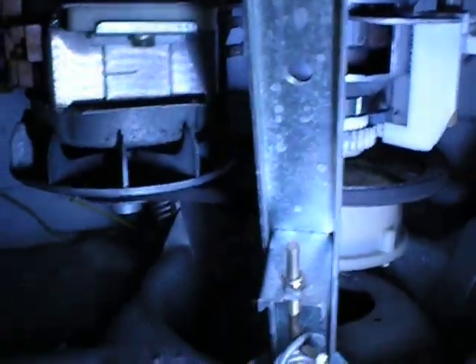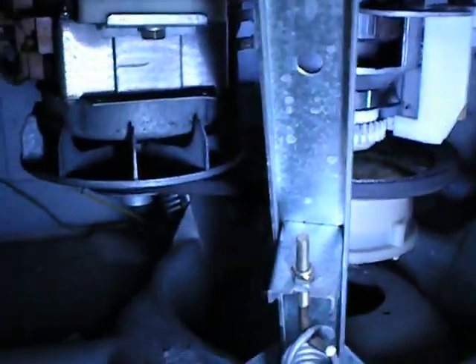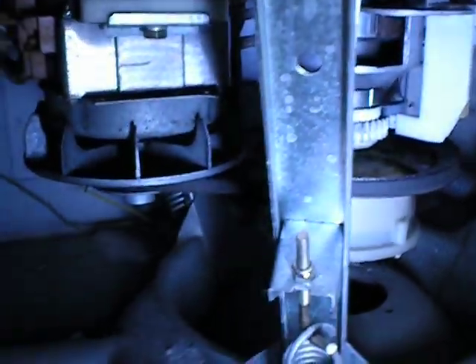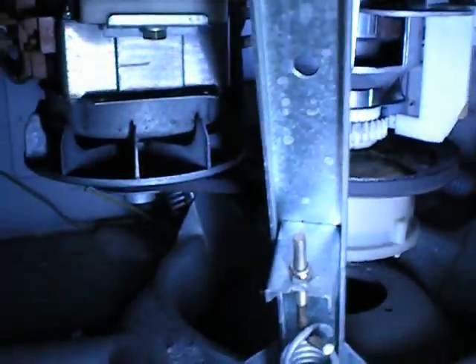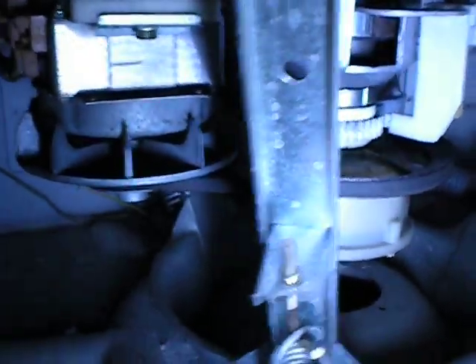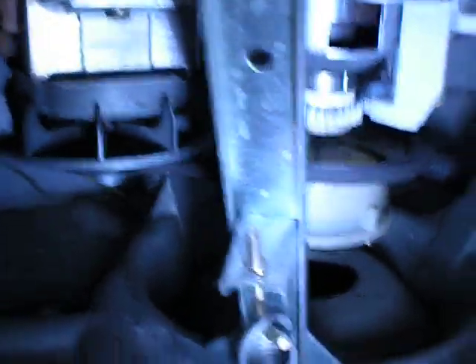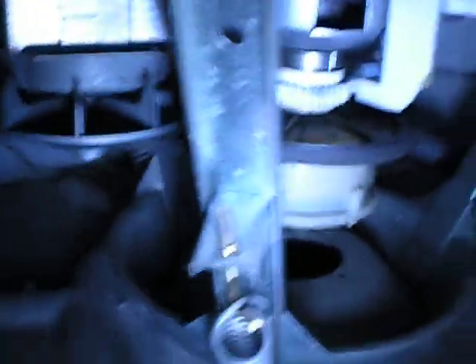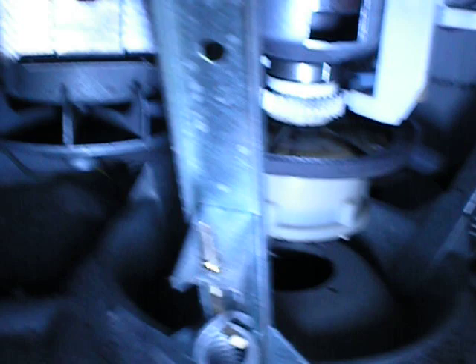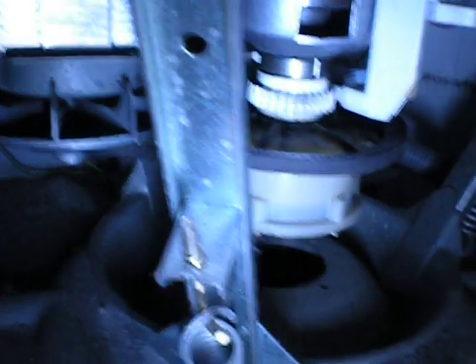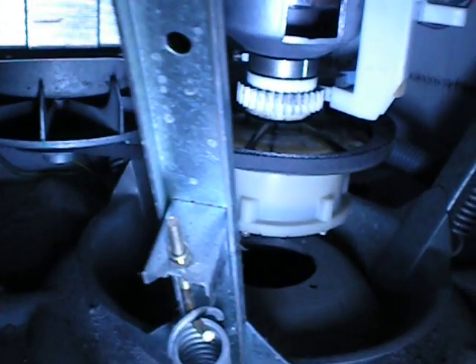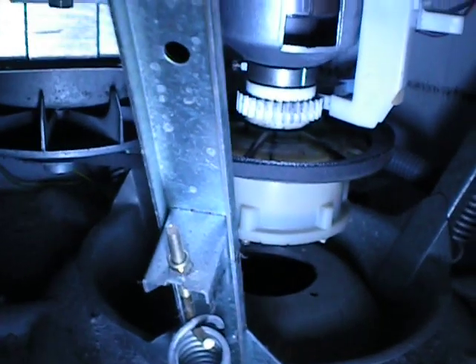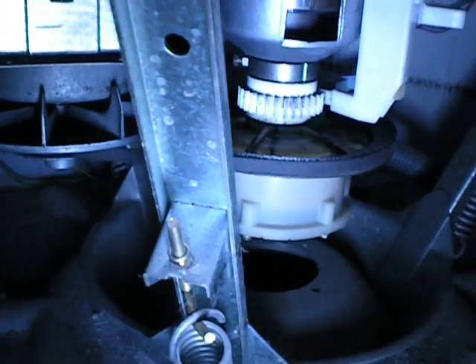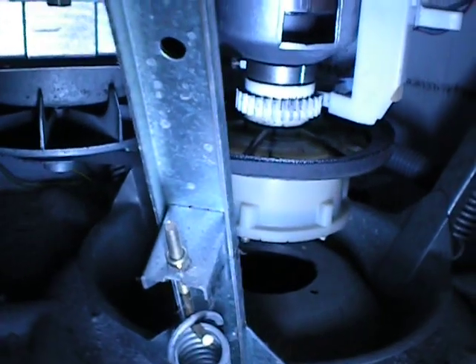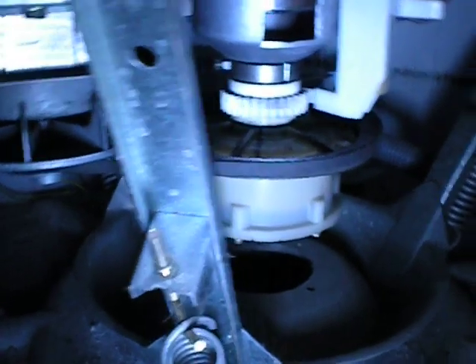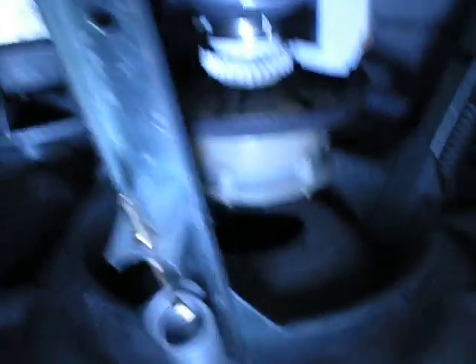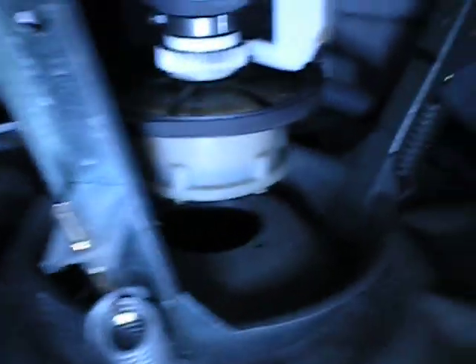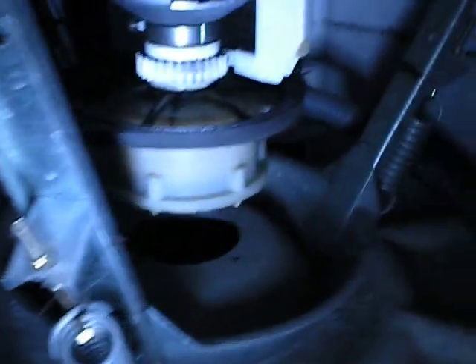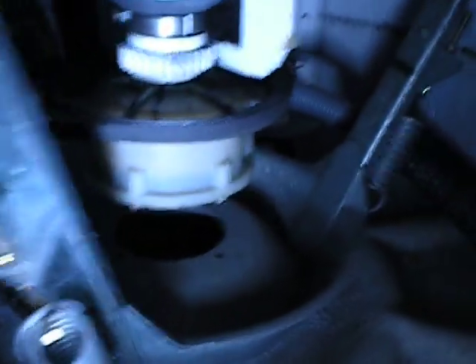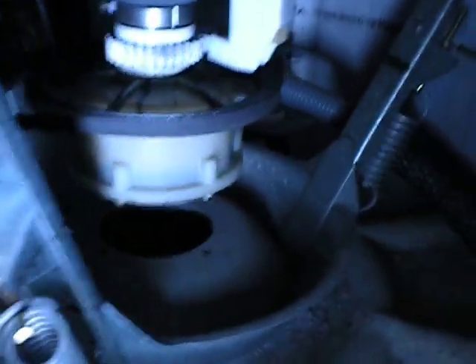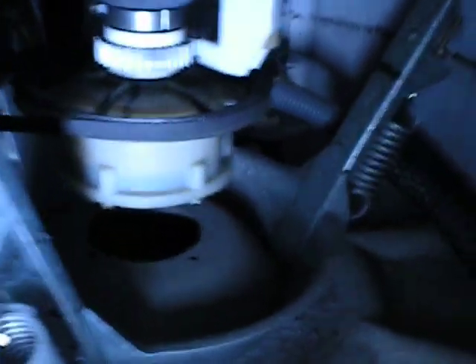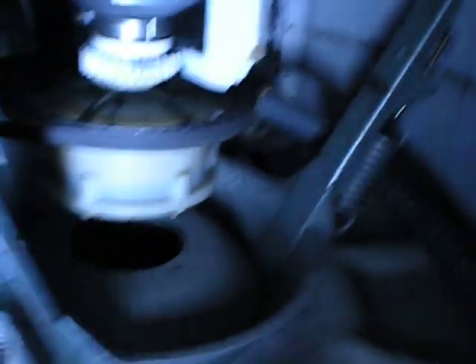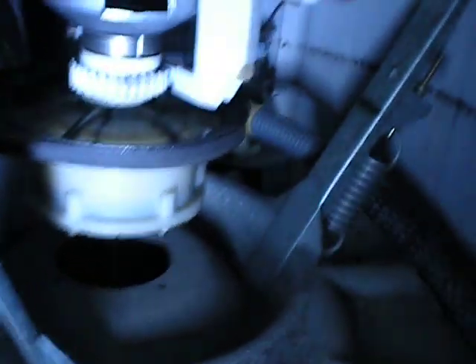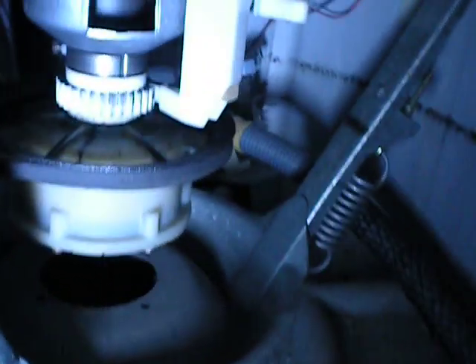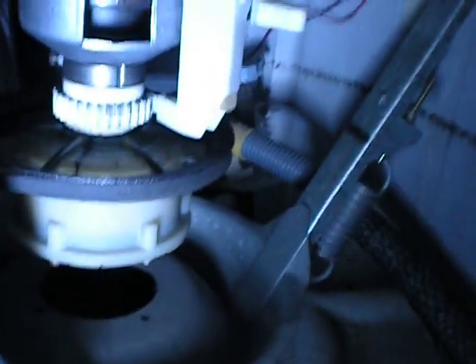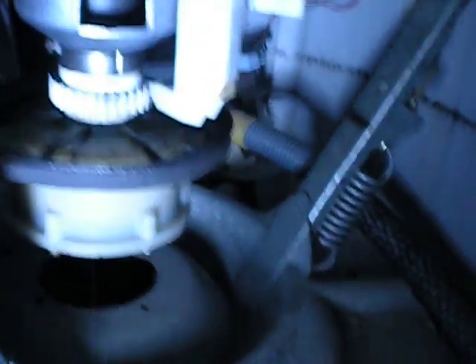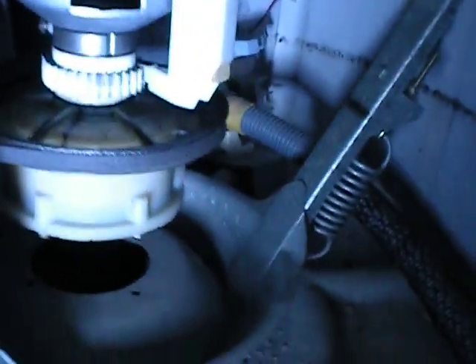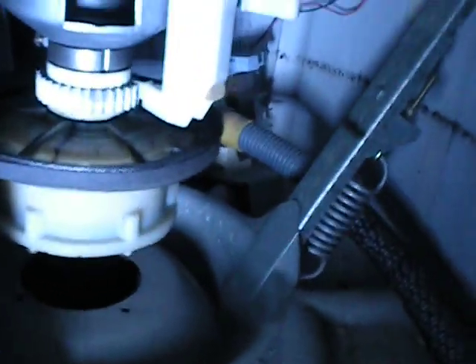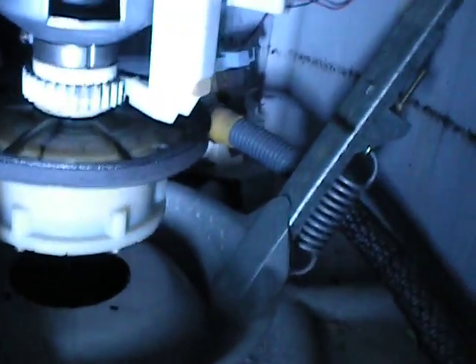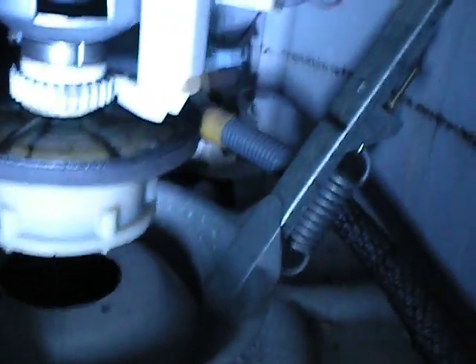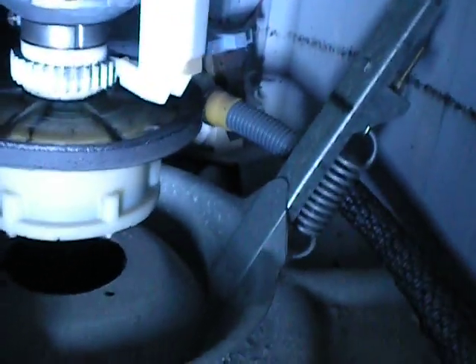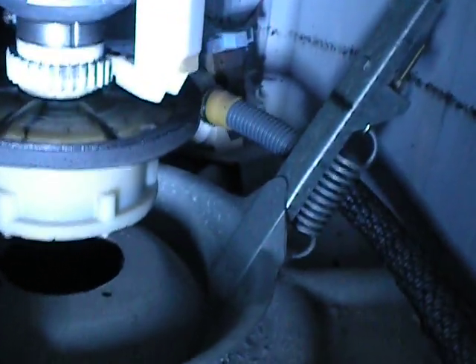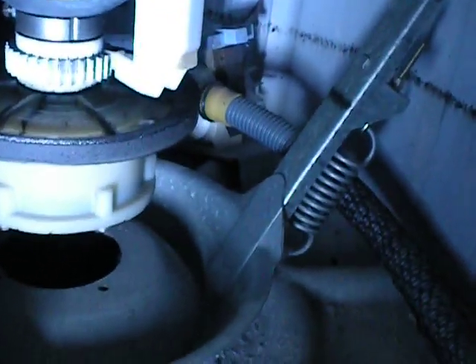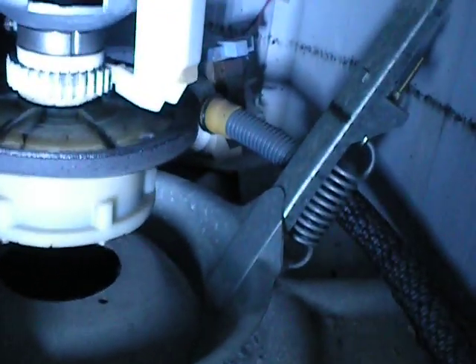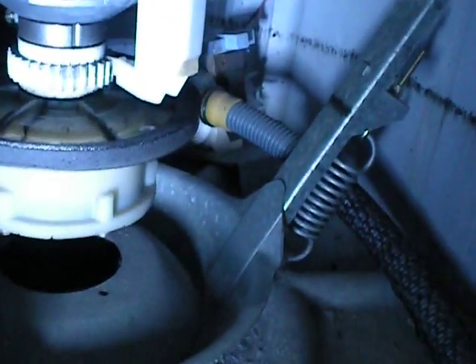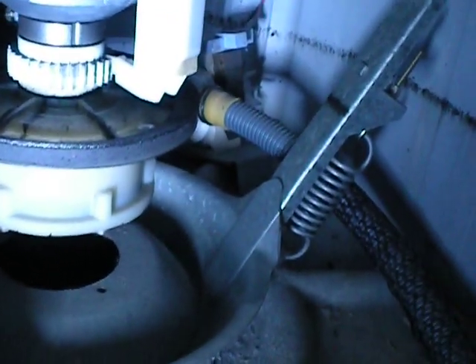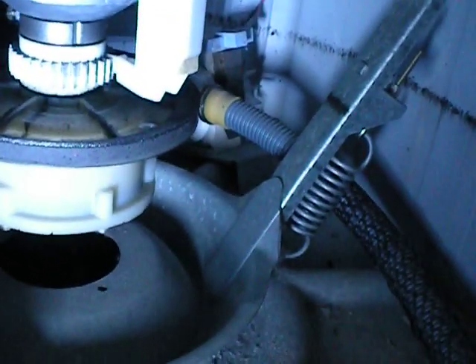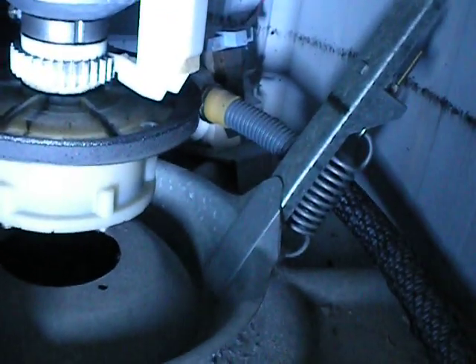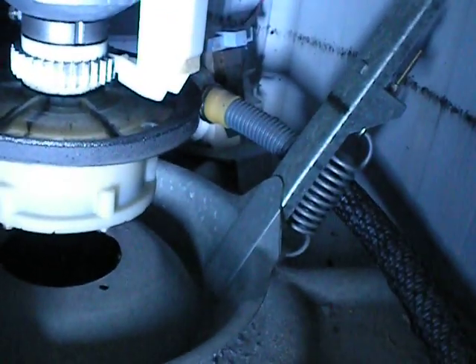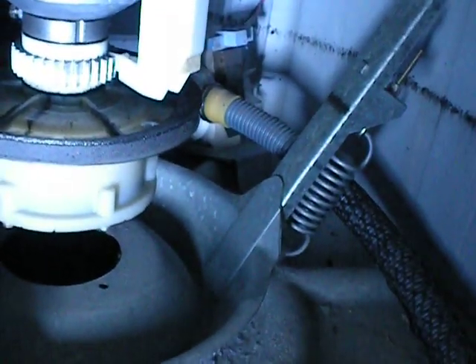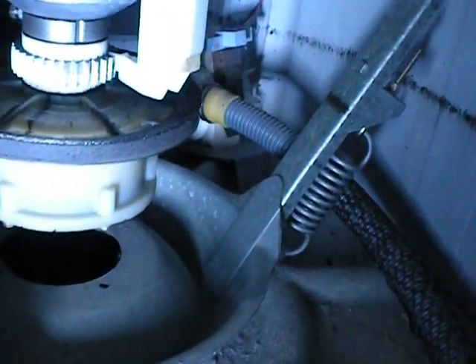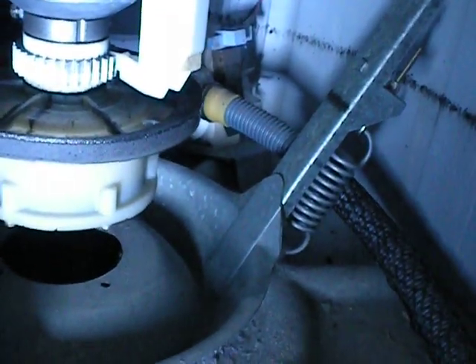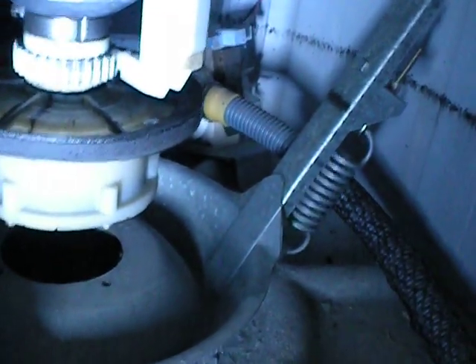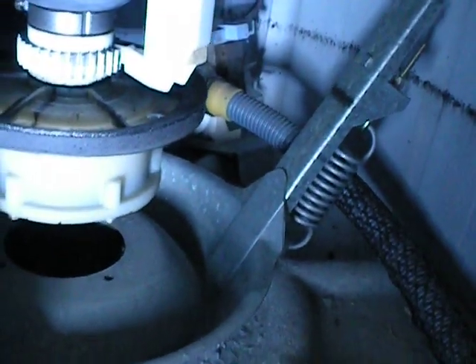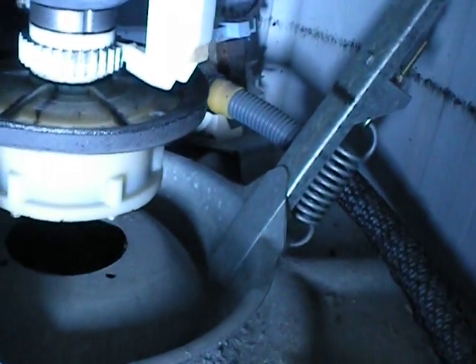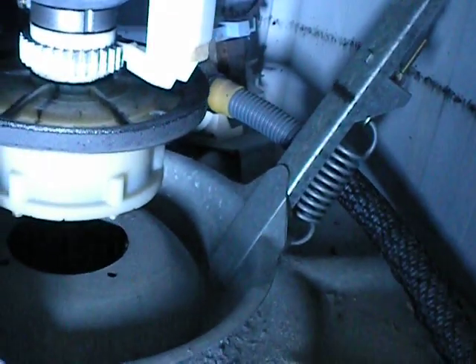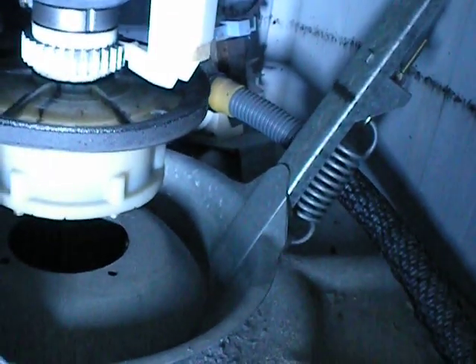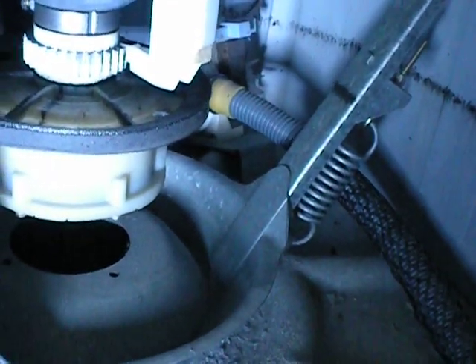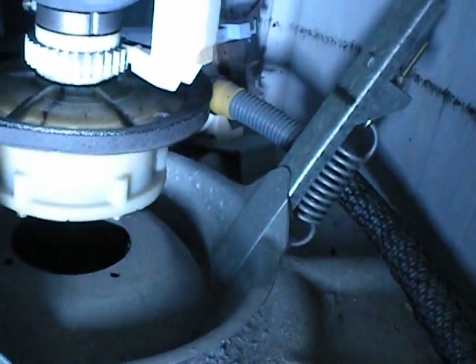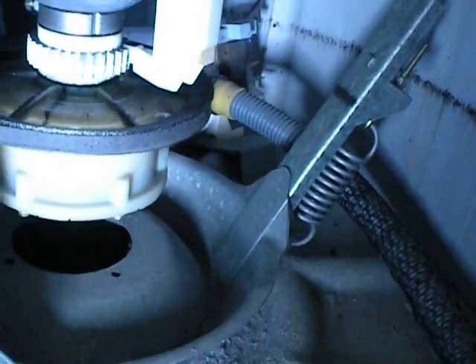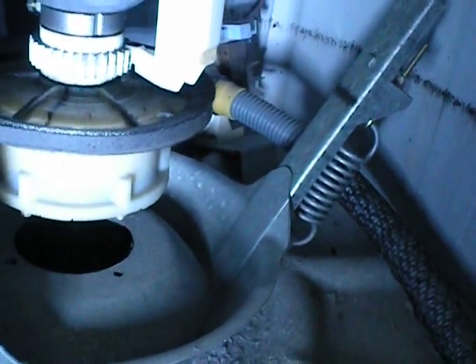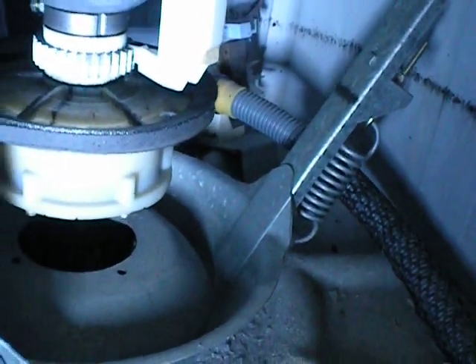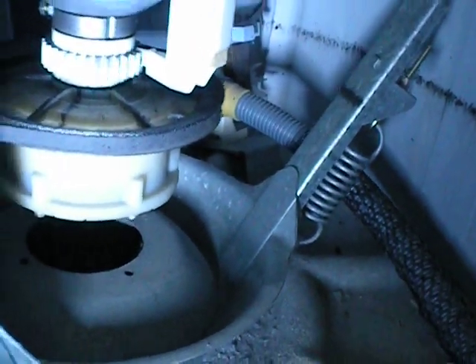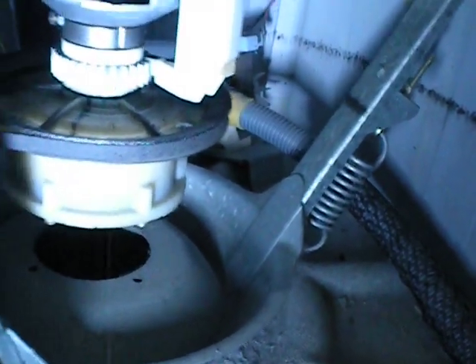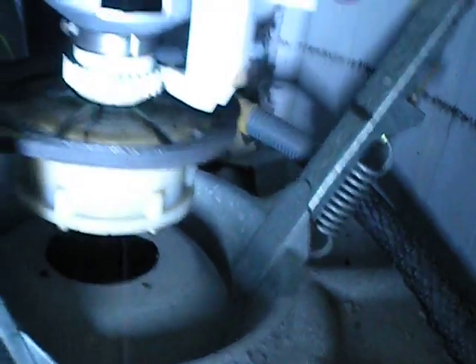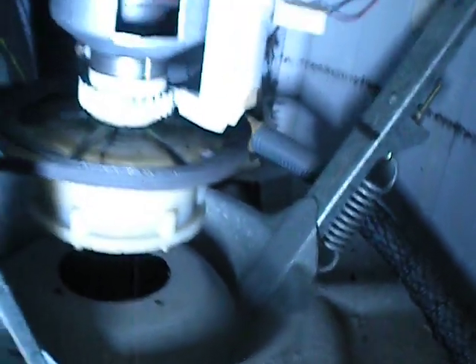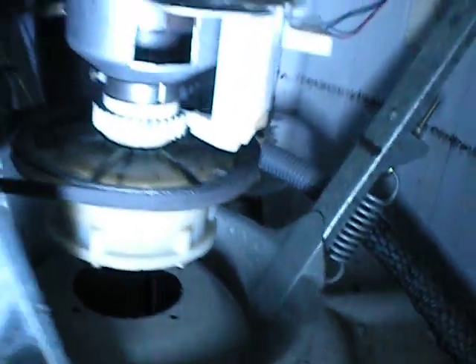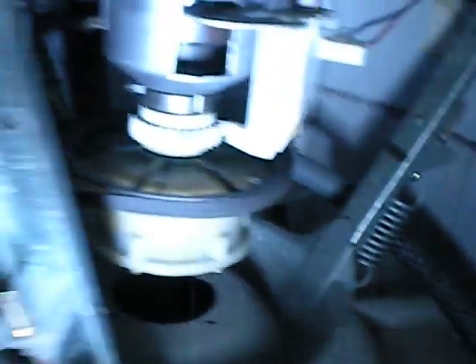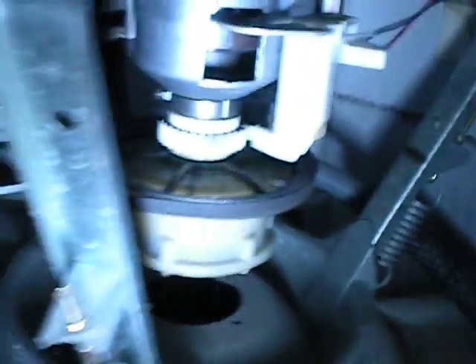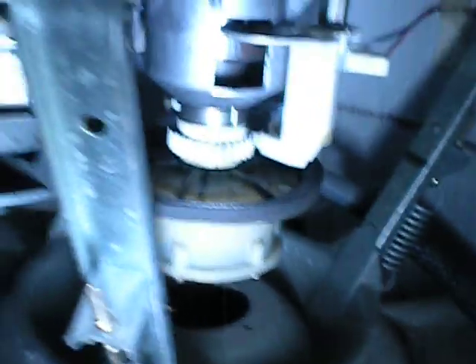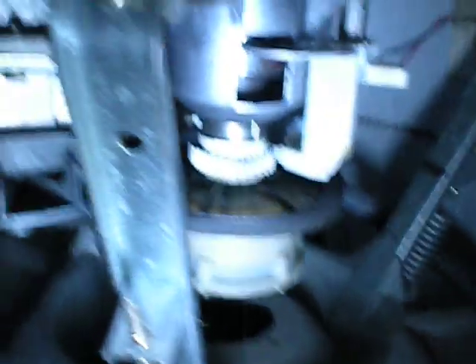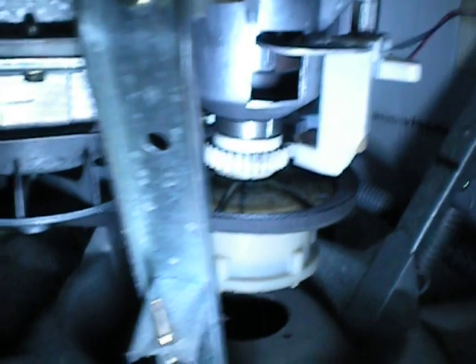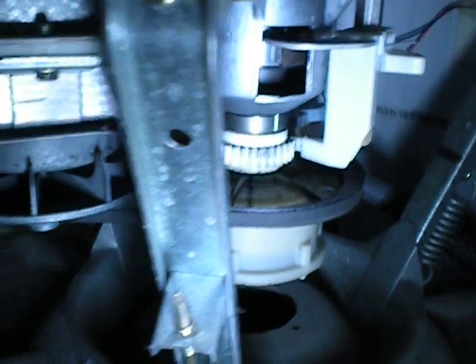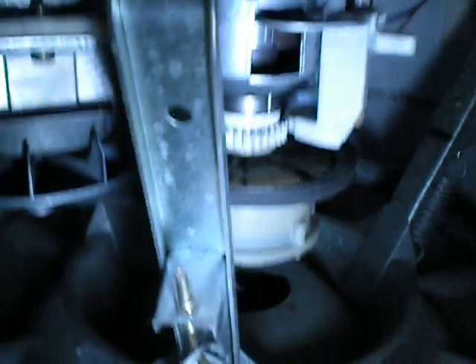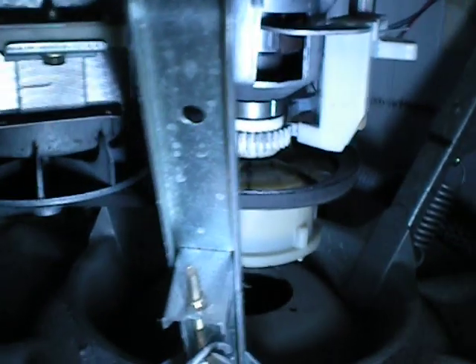So there's the motor and drive, and the water pump's around the corner there. You'll hear that running too during this test.